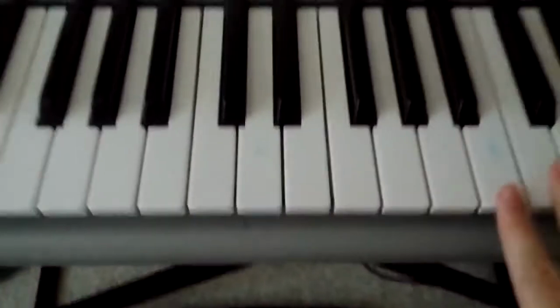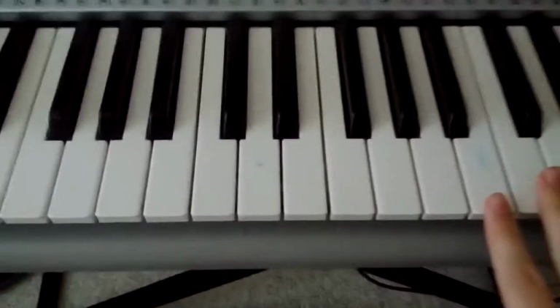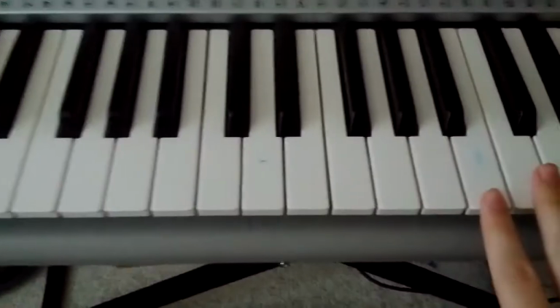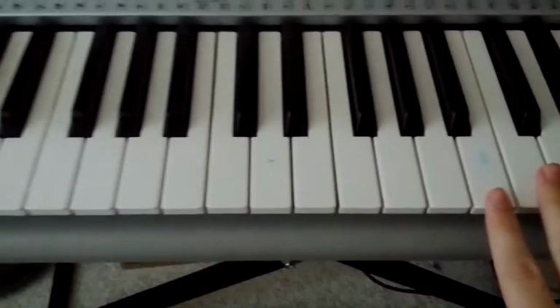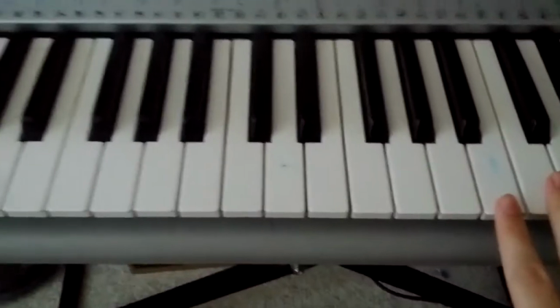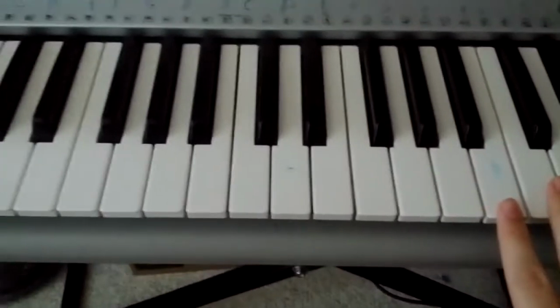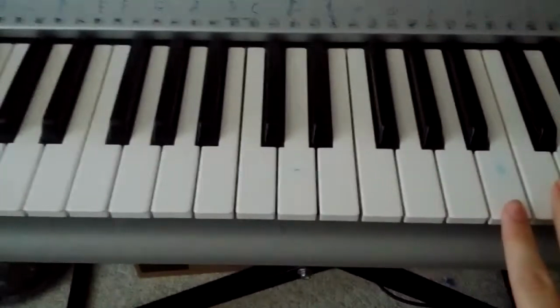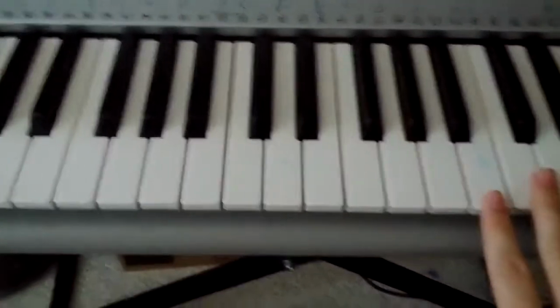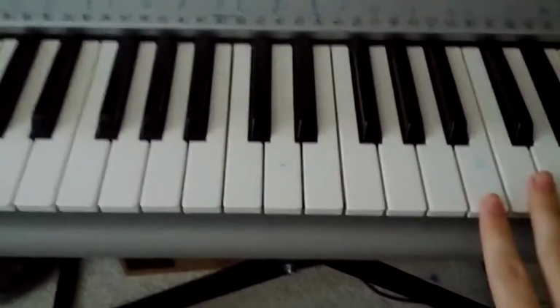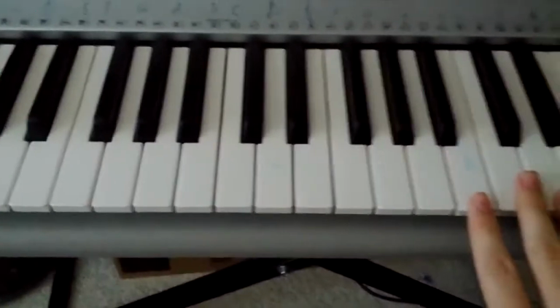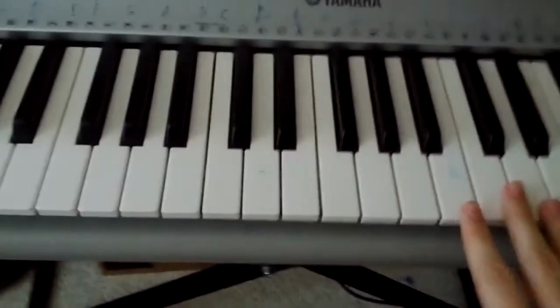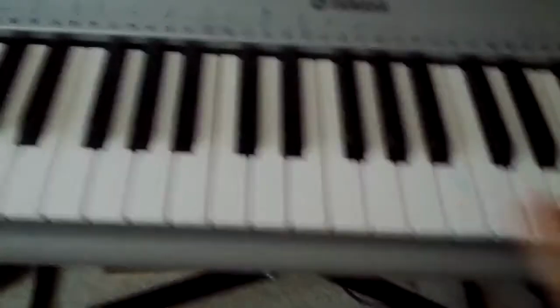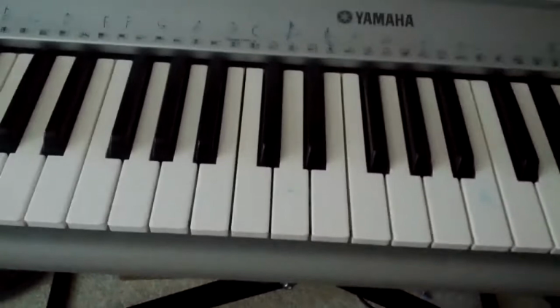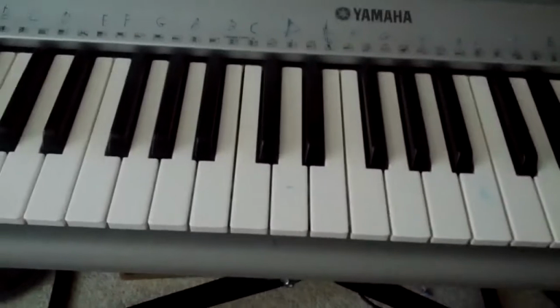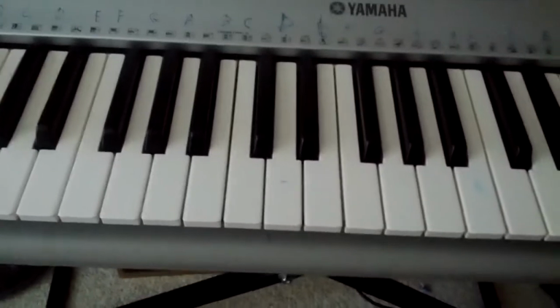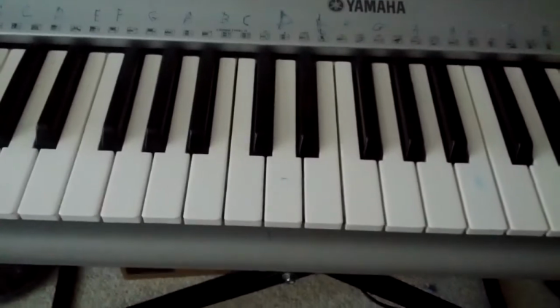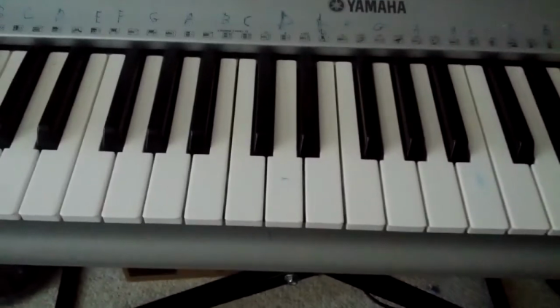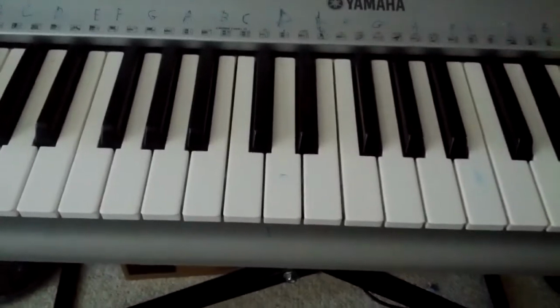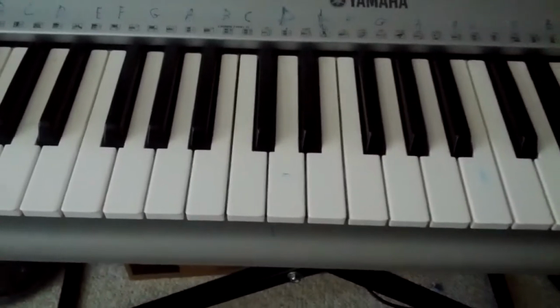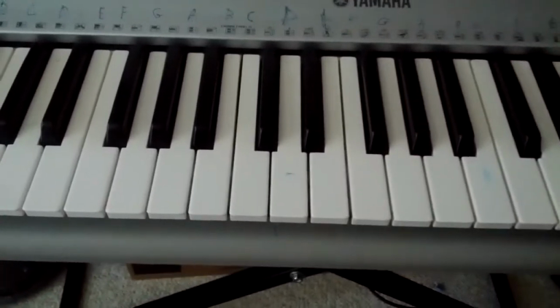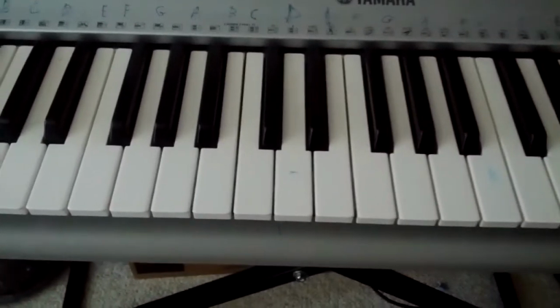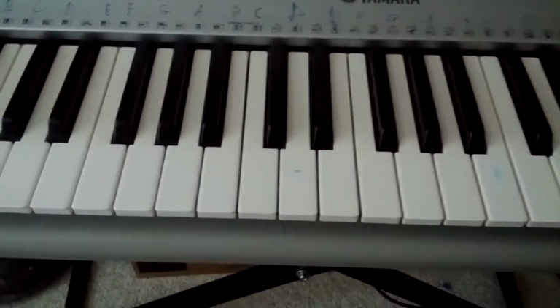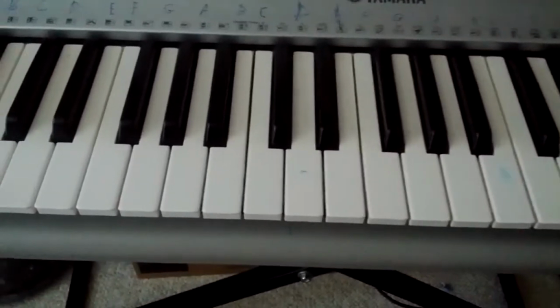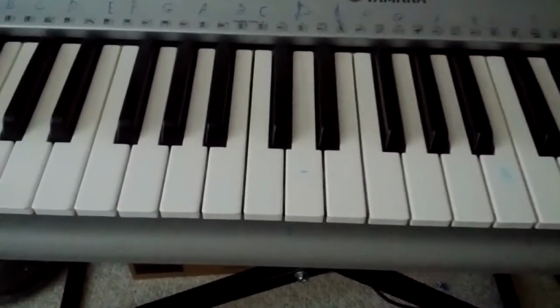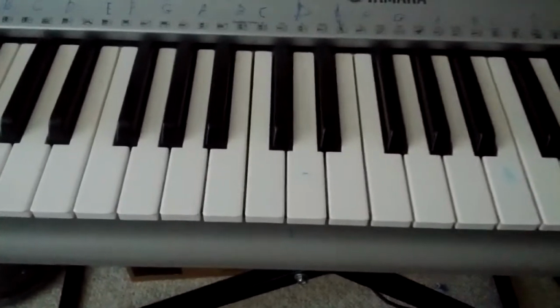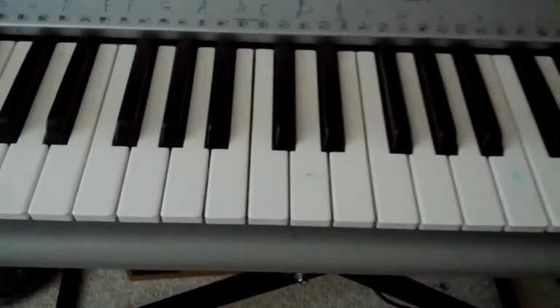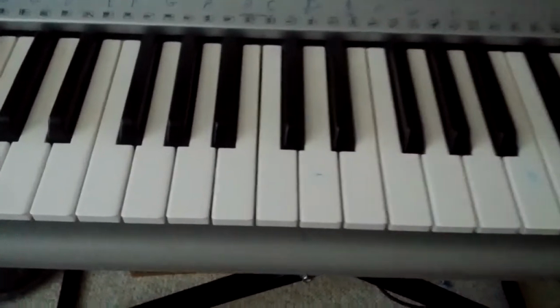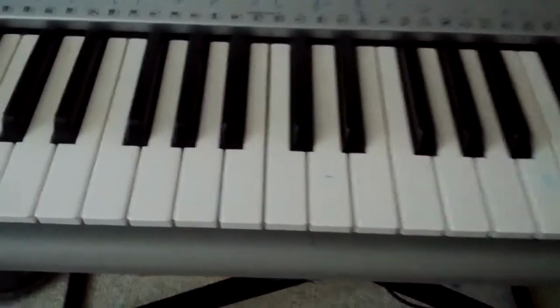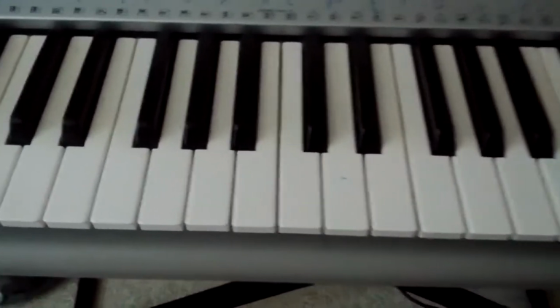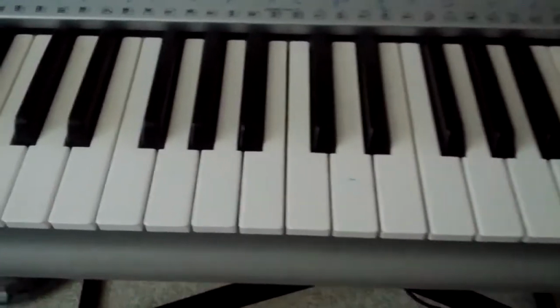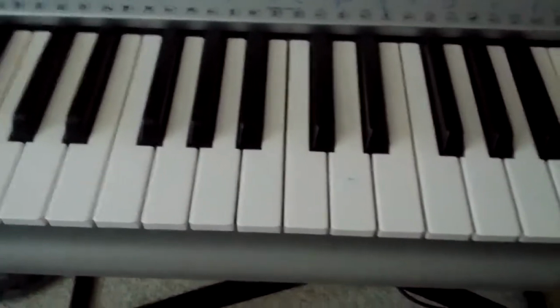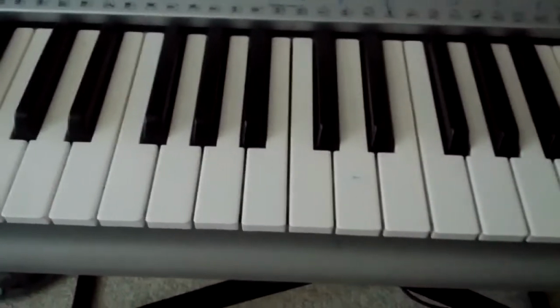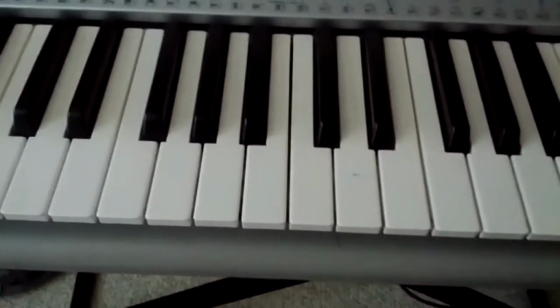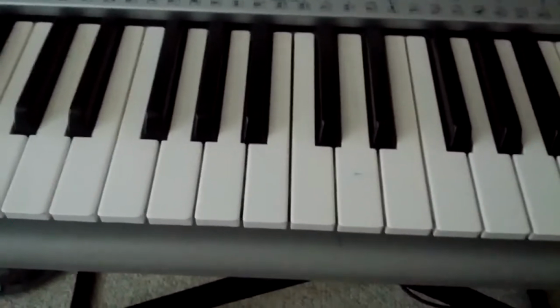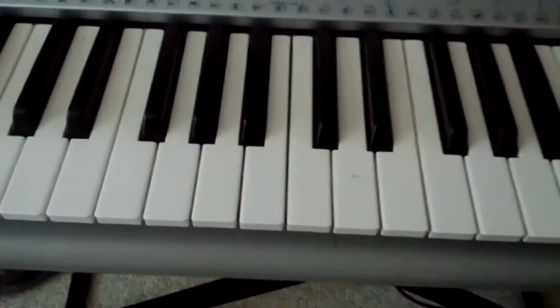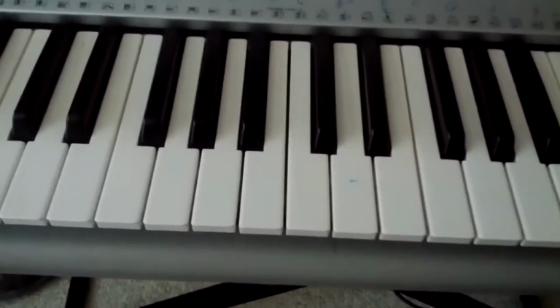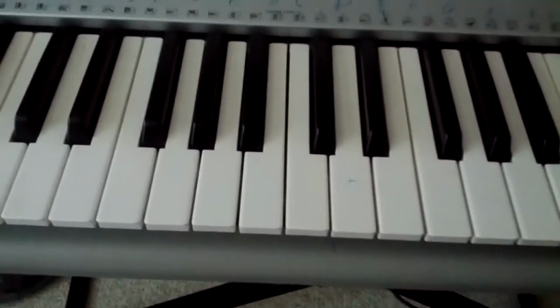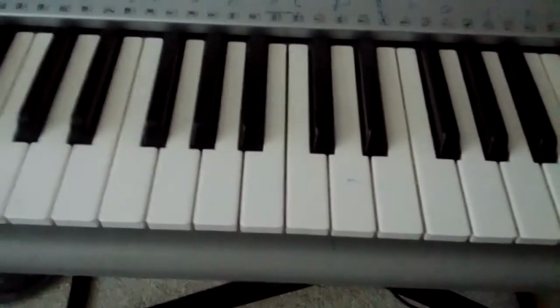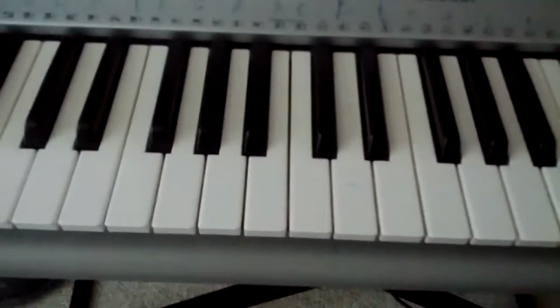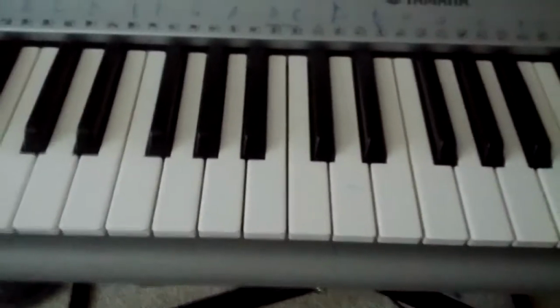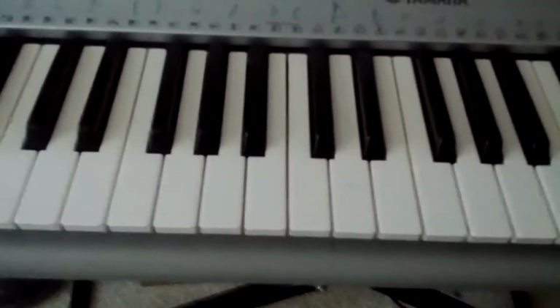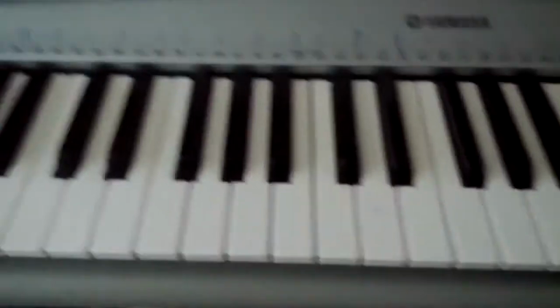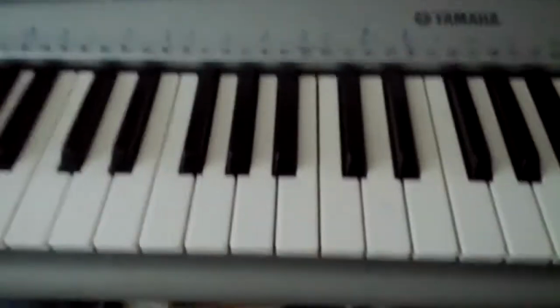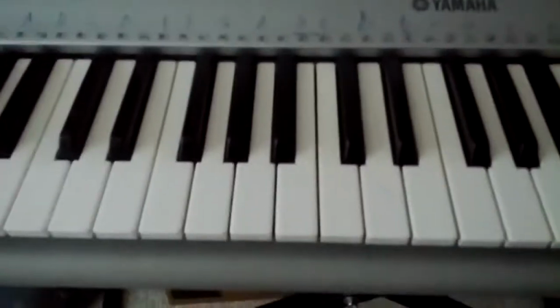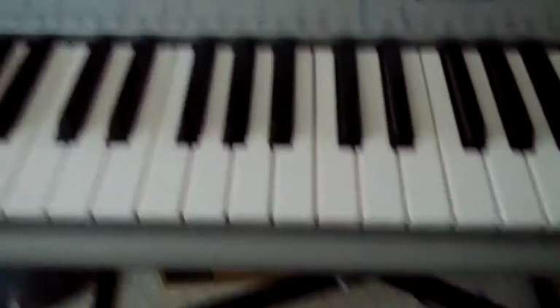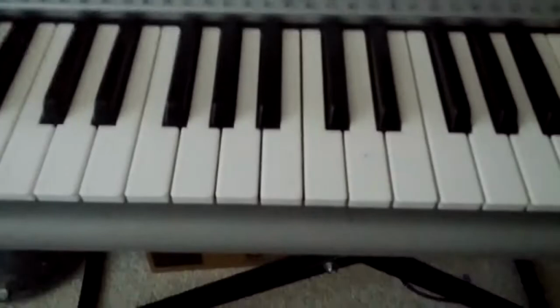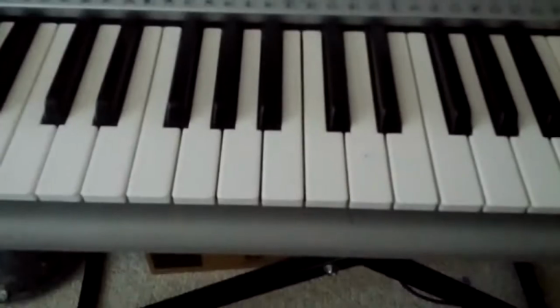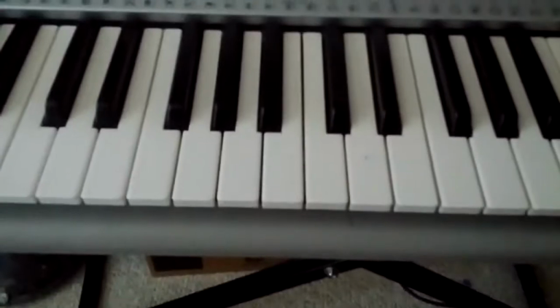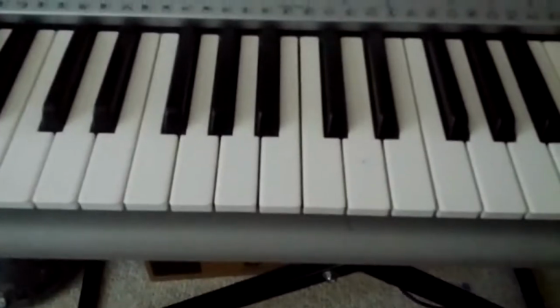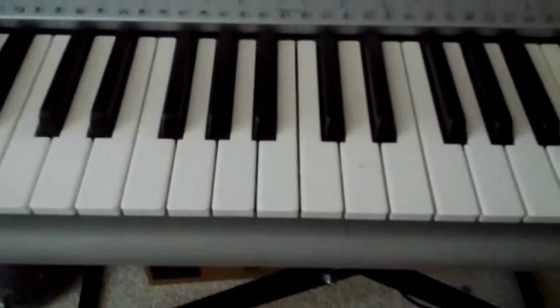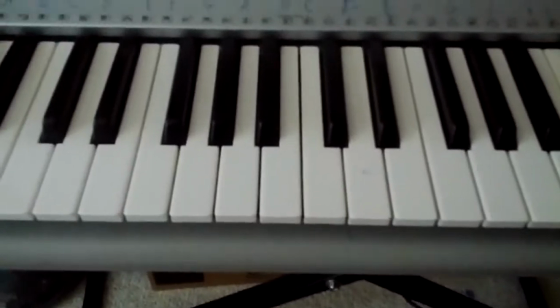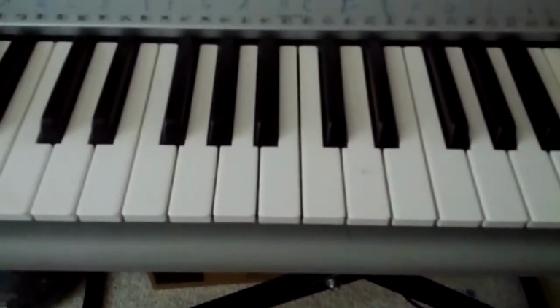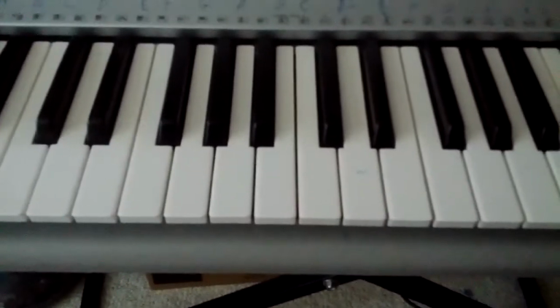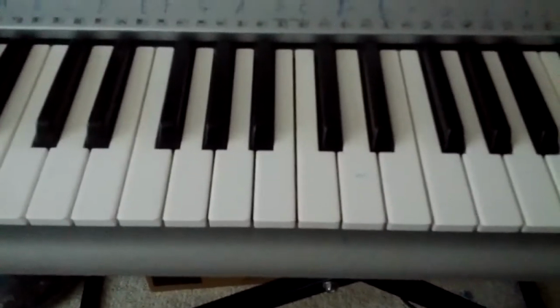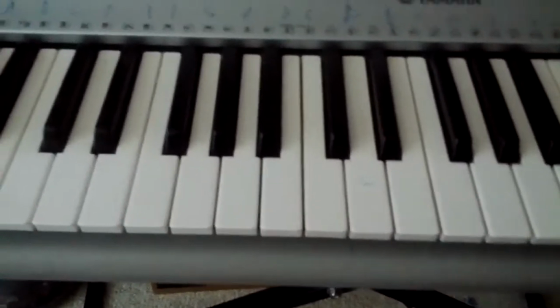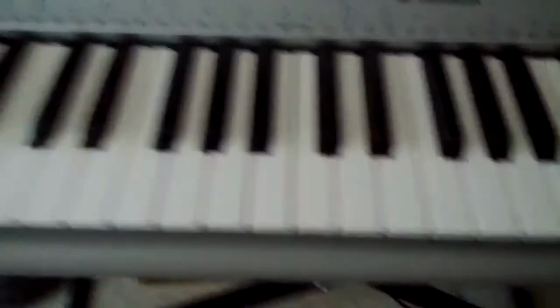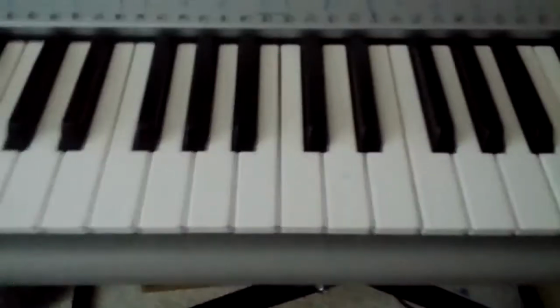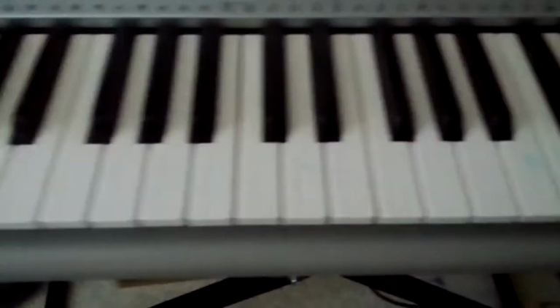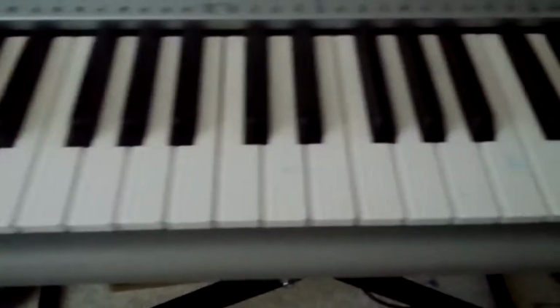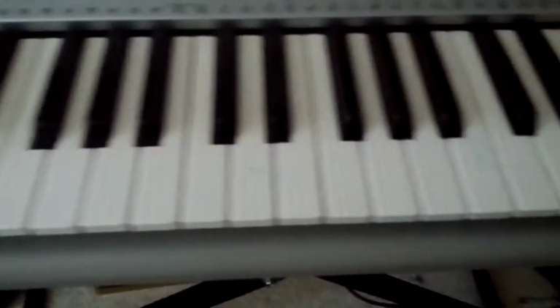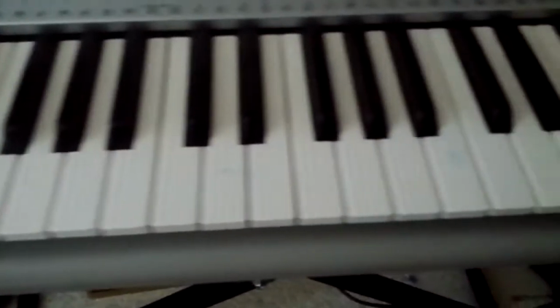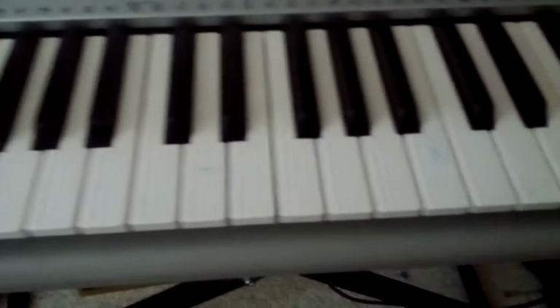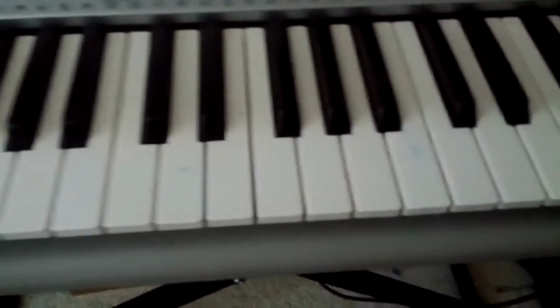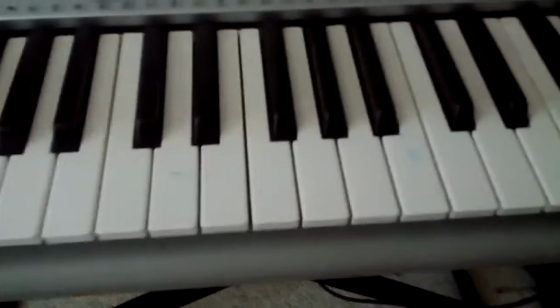I'm not quite advanced enough to do the actual techno part, but I'll cover the piano part.